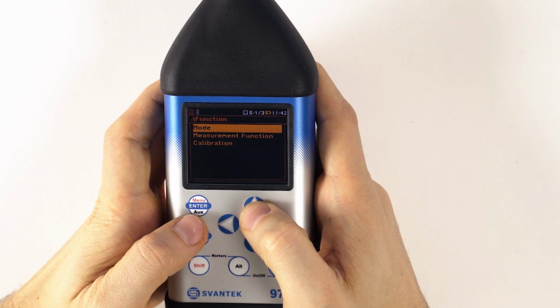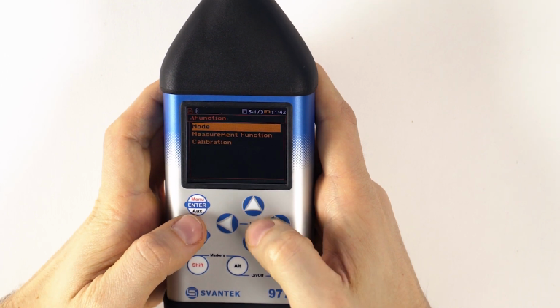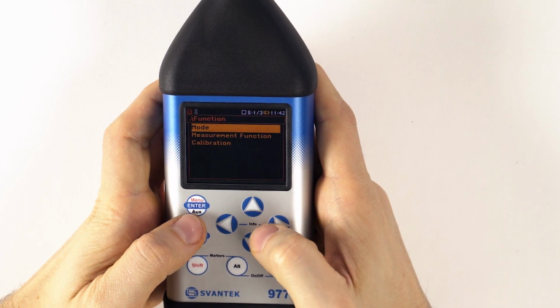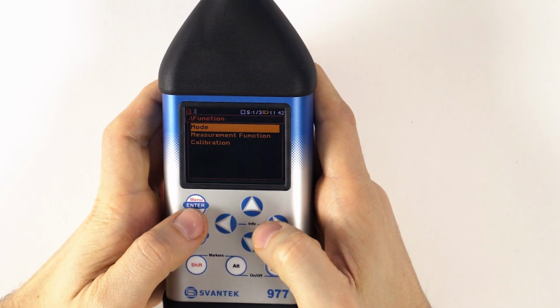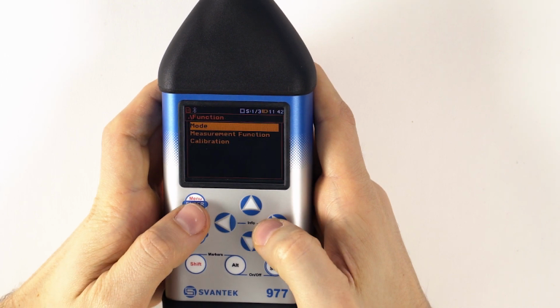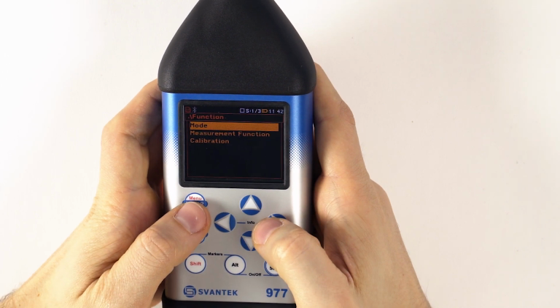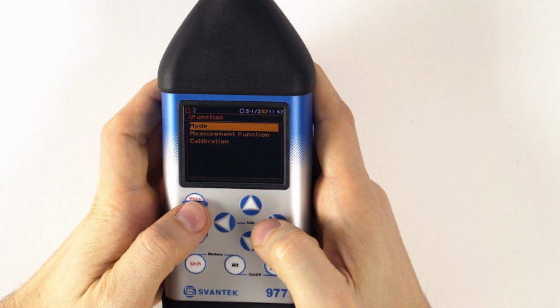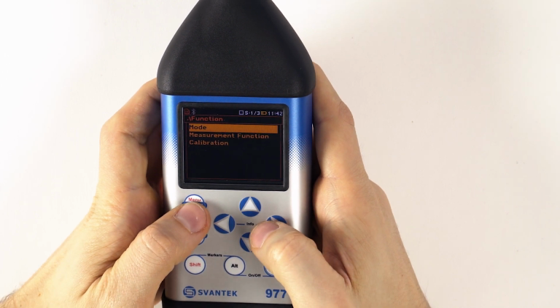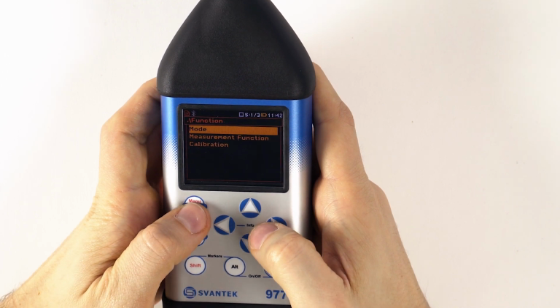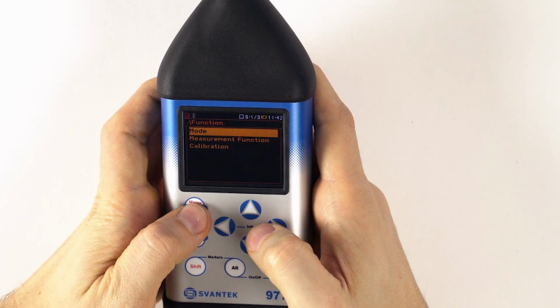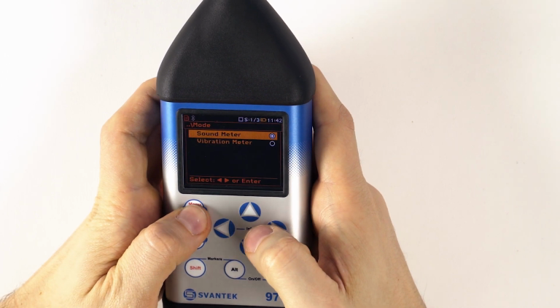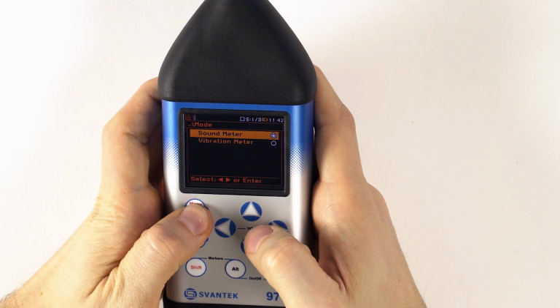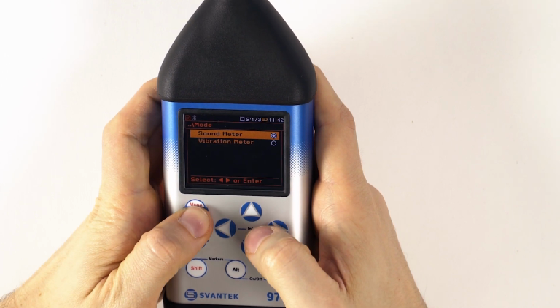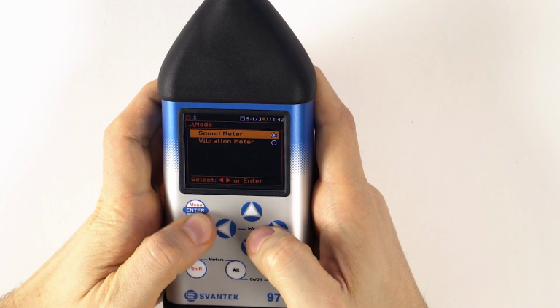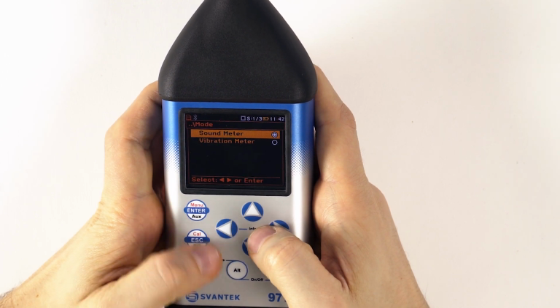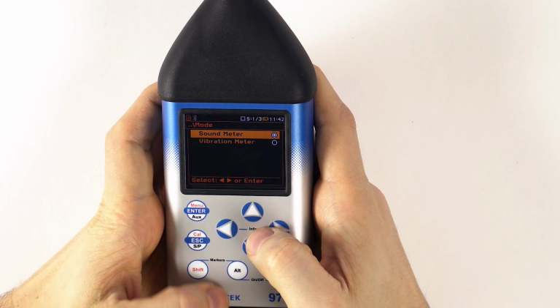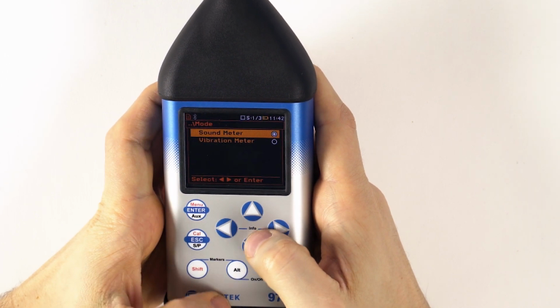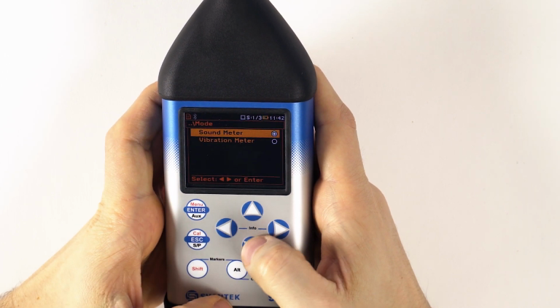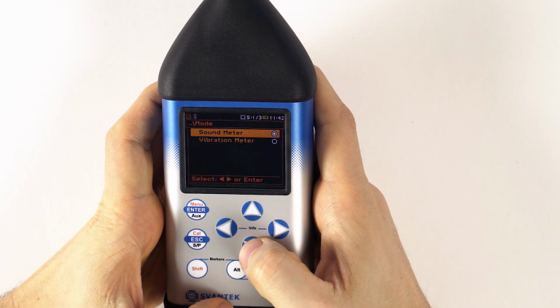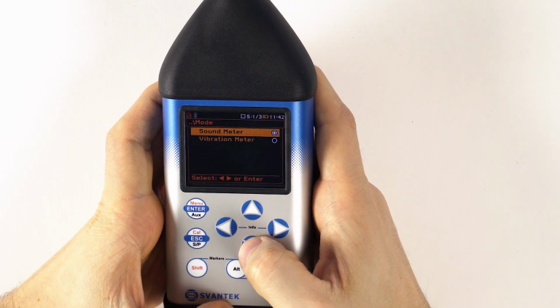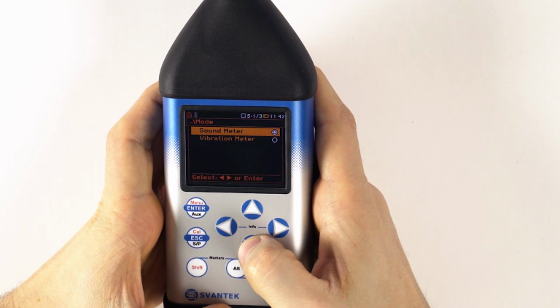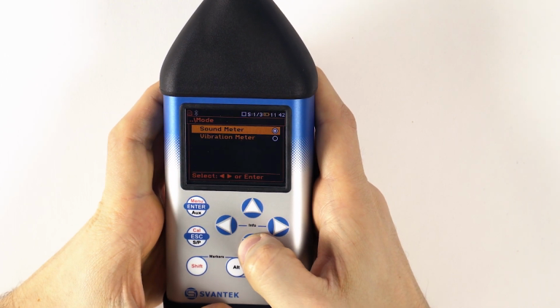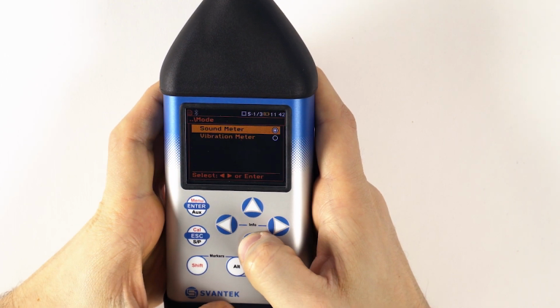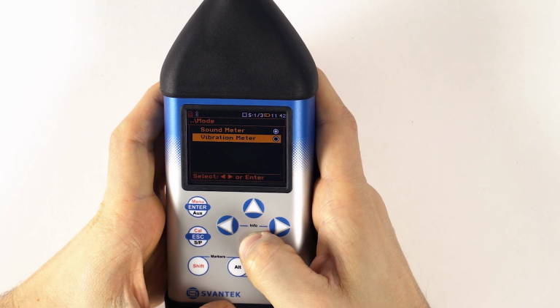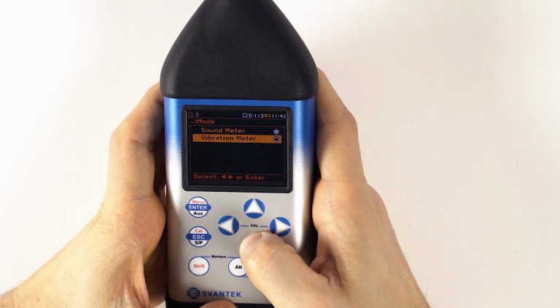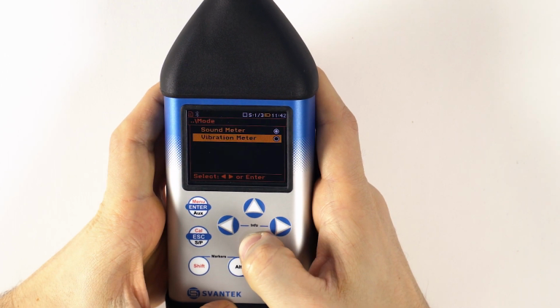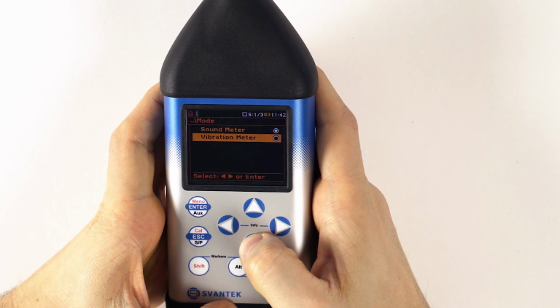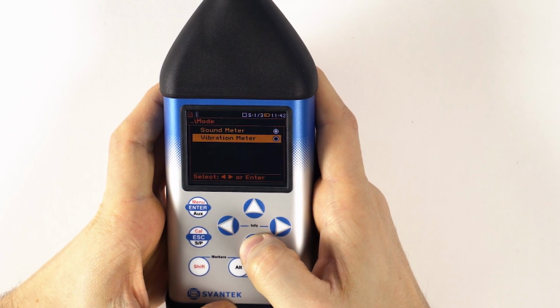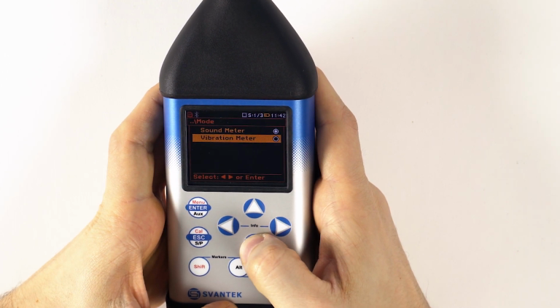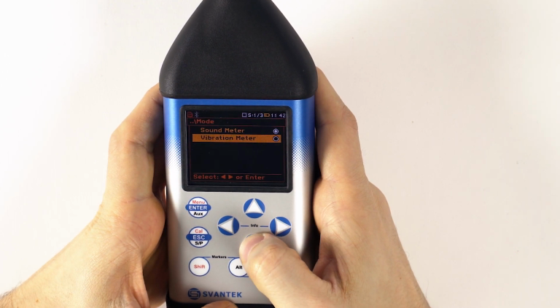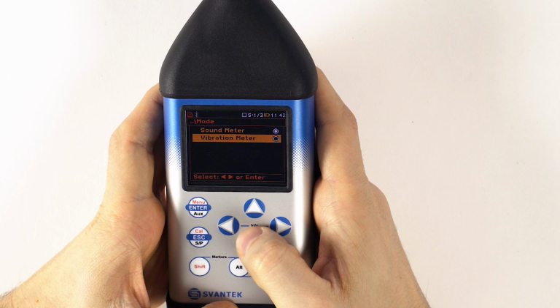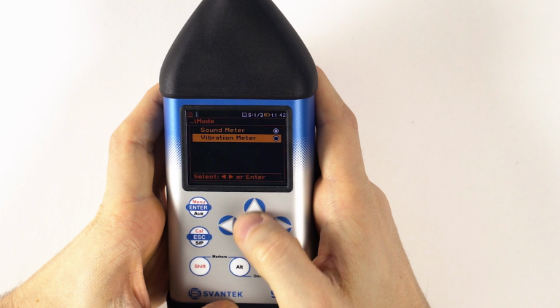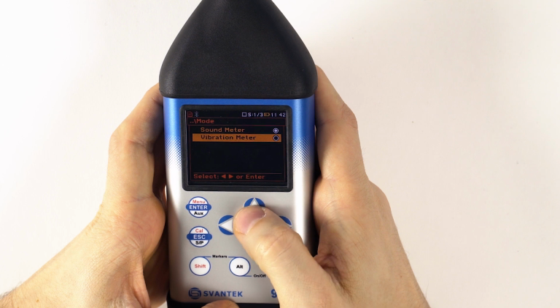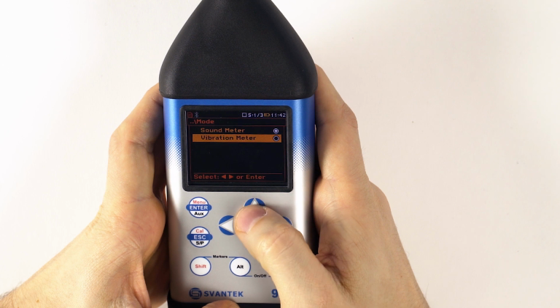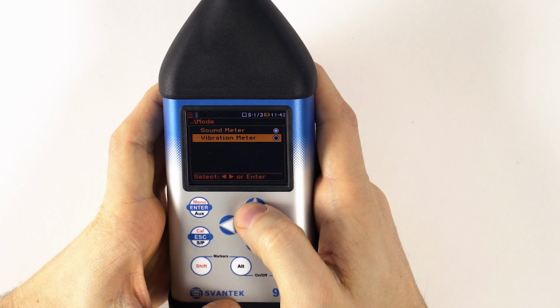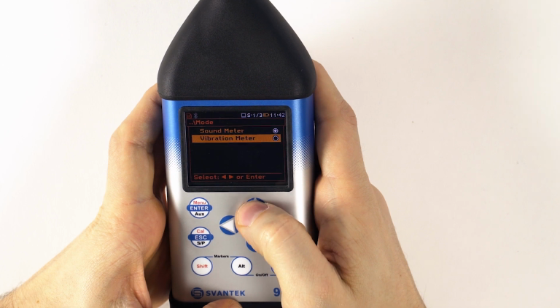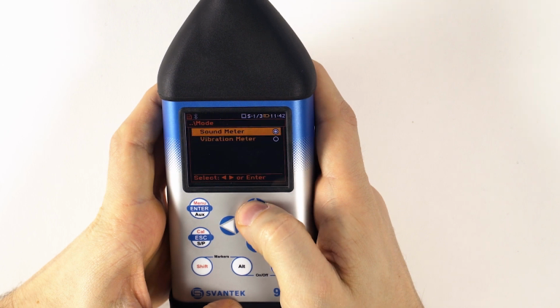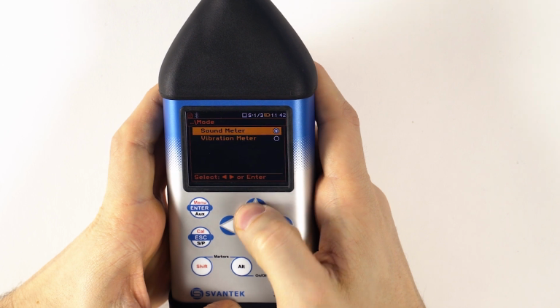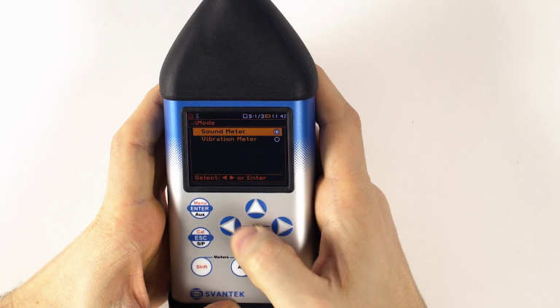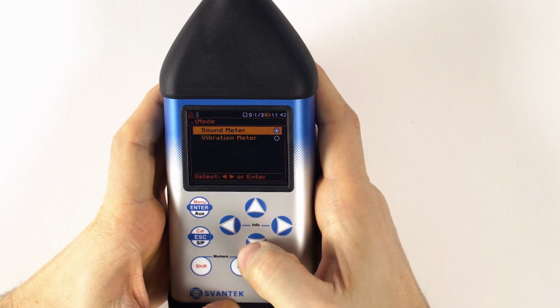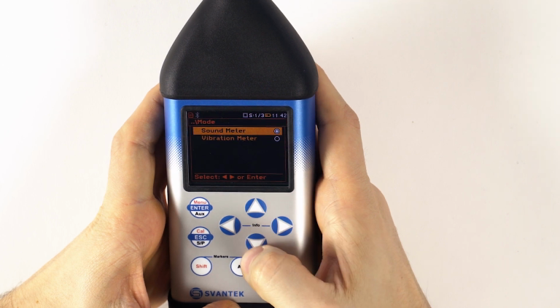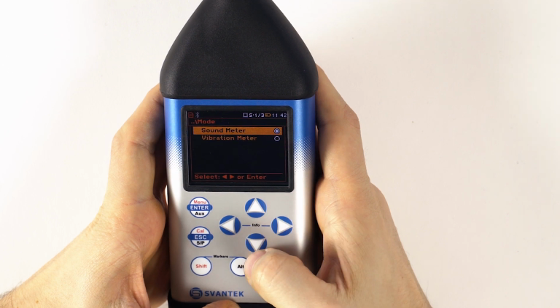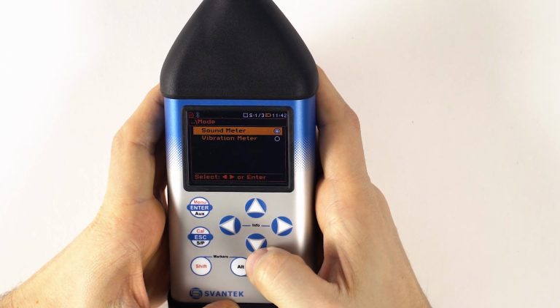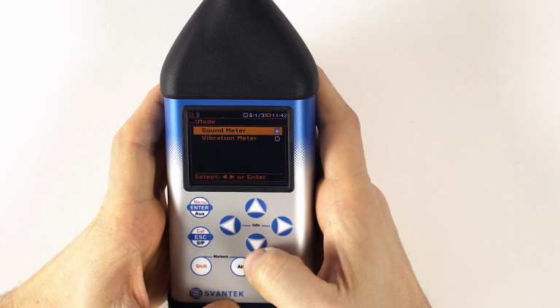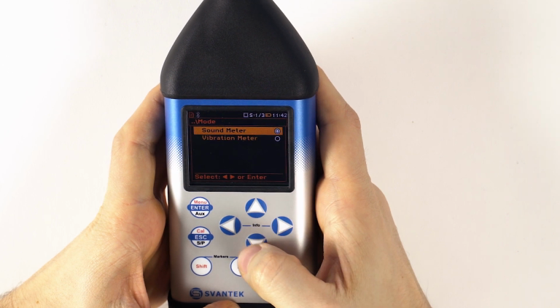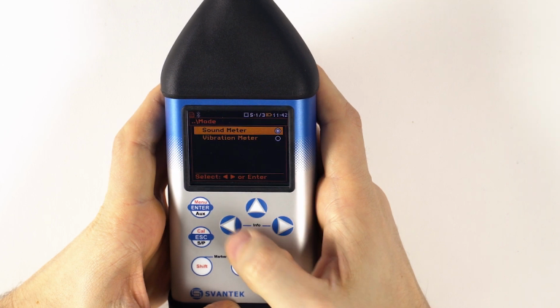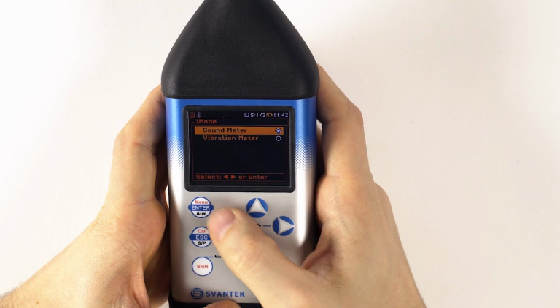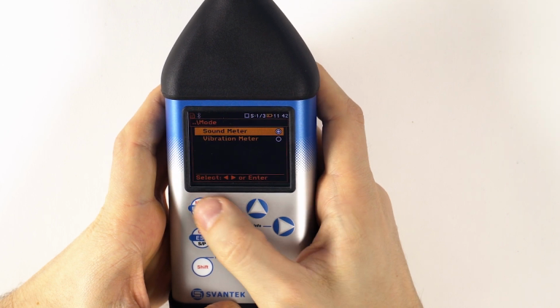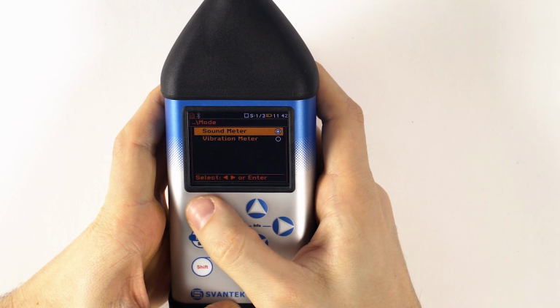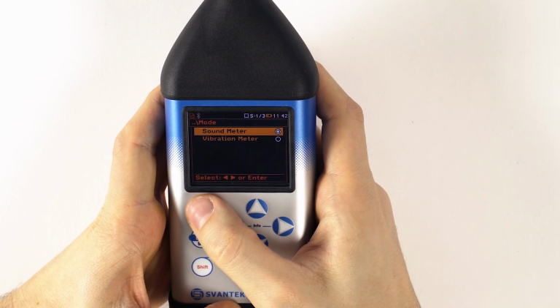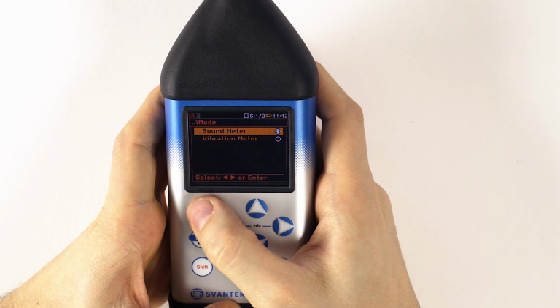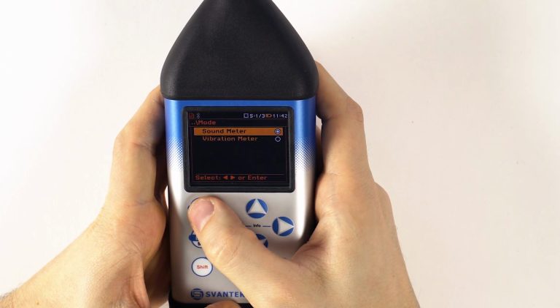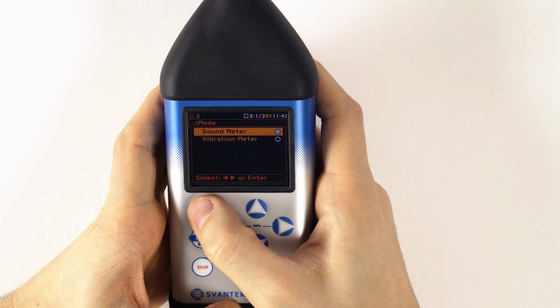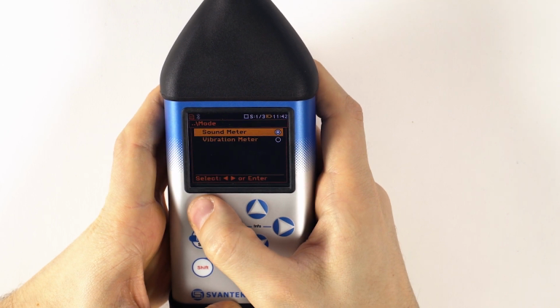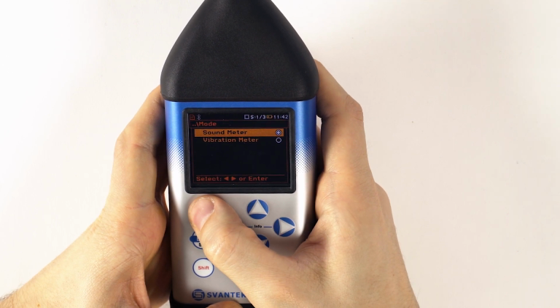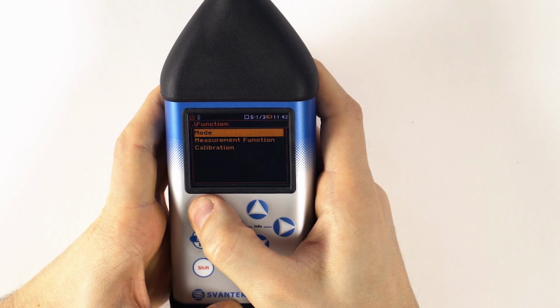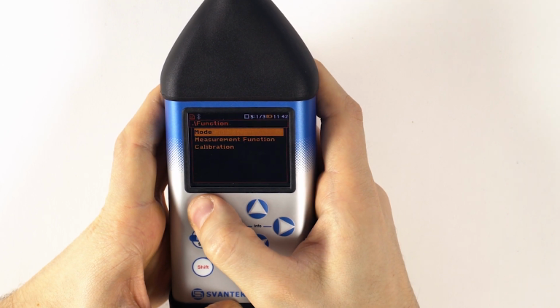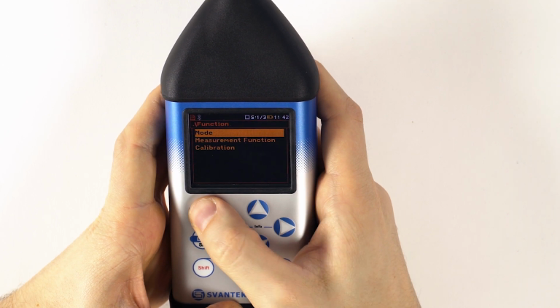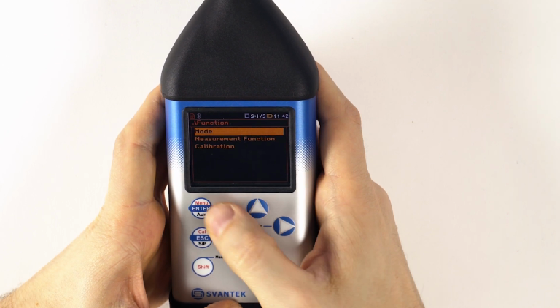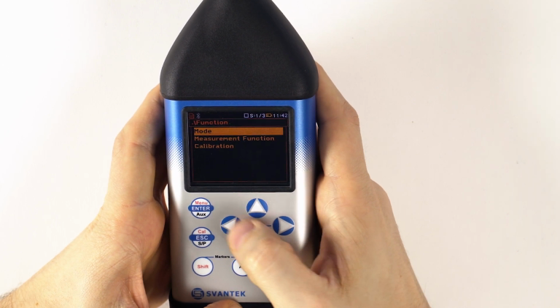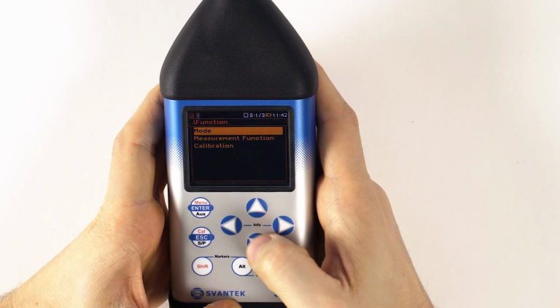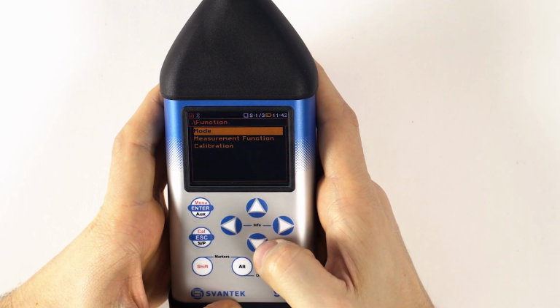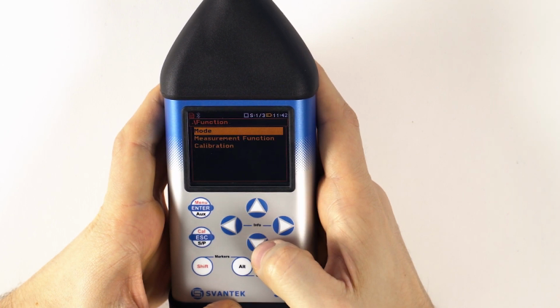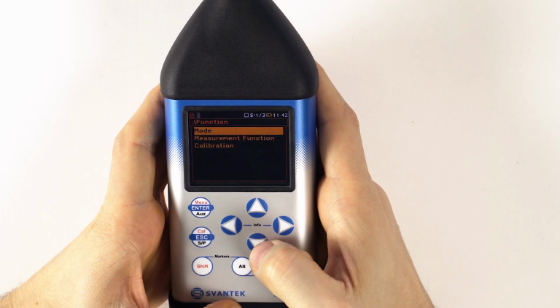The instrument has two general modes of operation: configuration mode, and measurement, performance, and results preview mode.